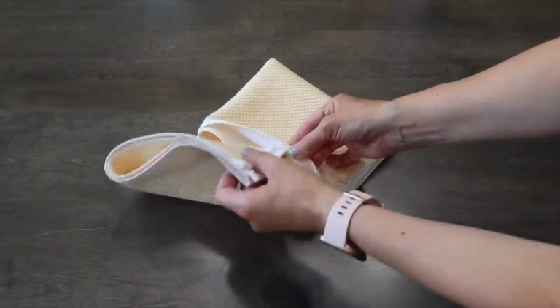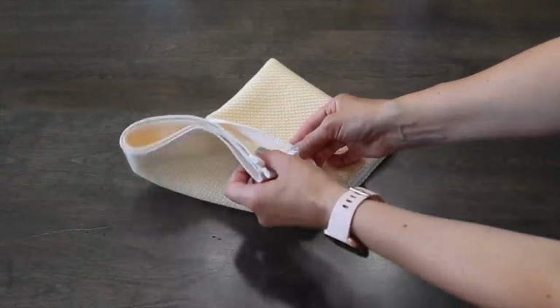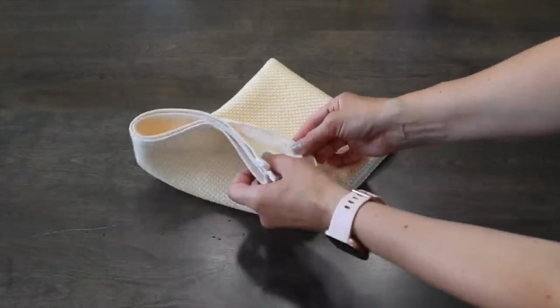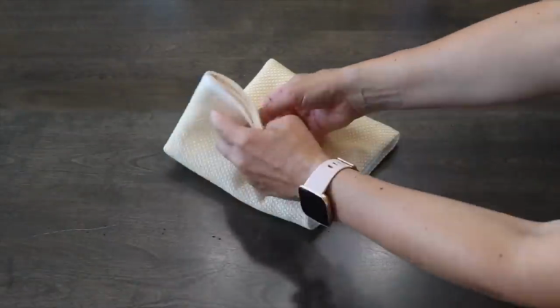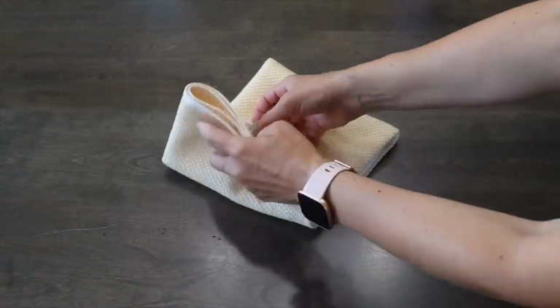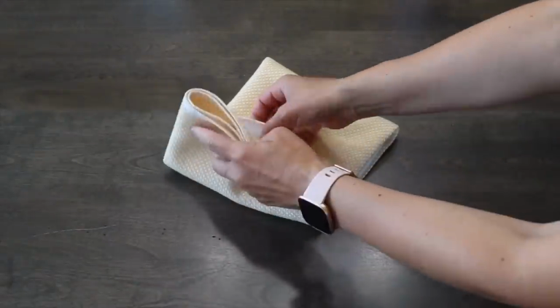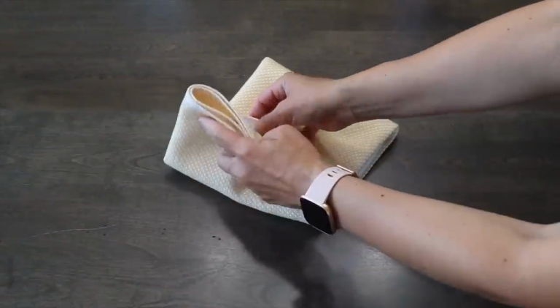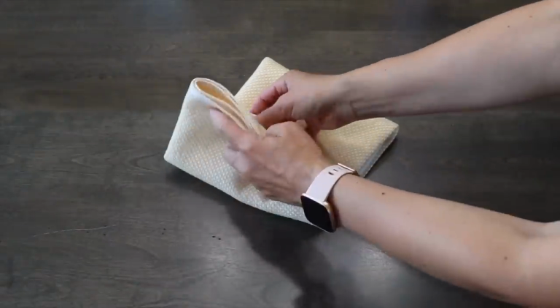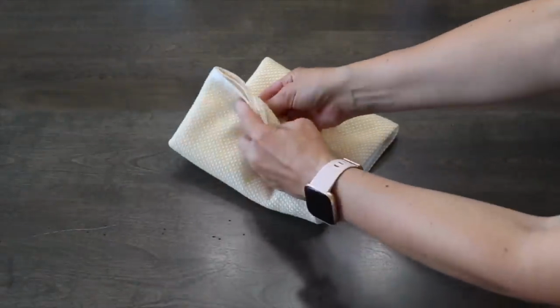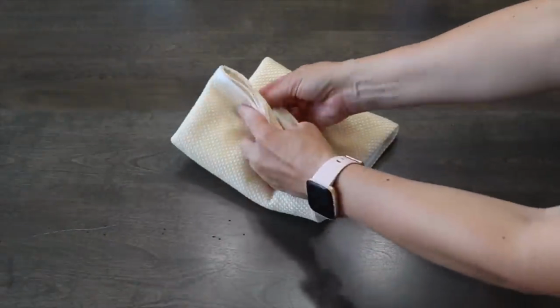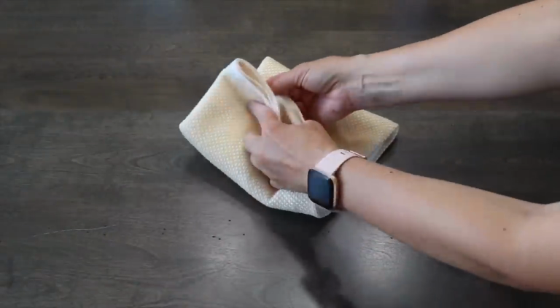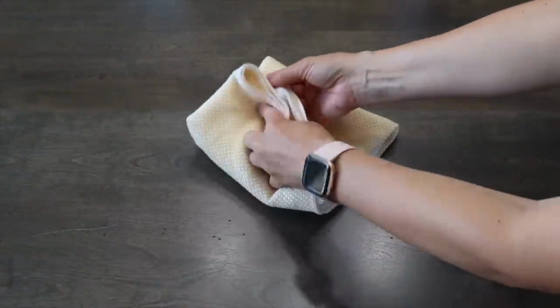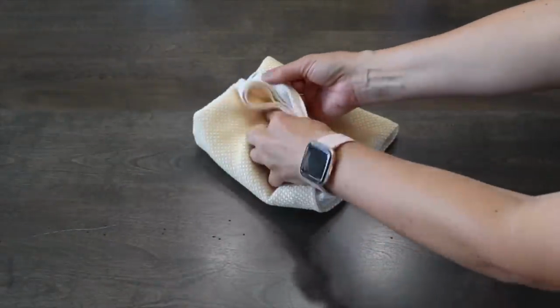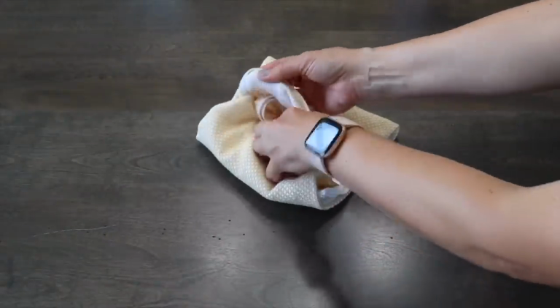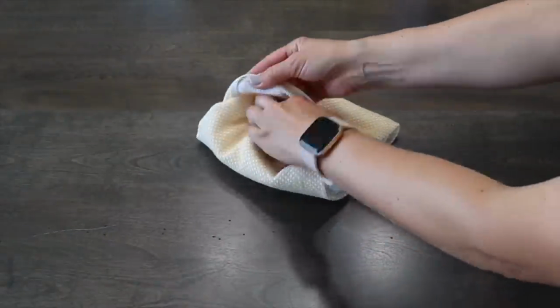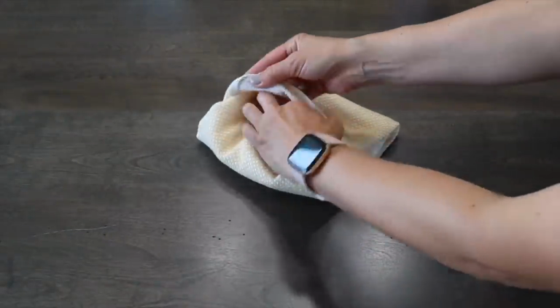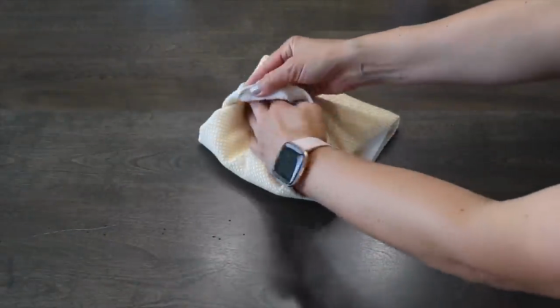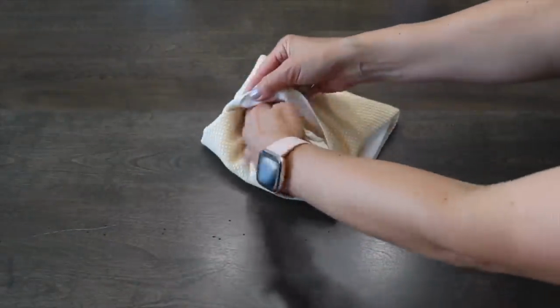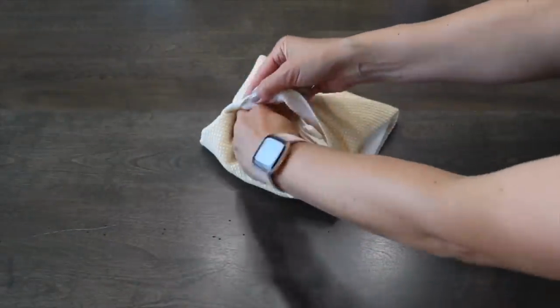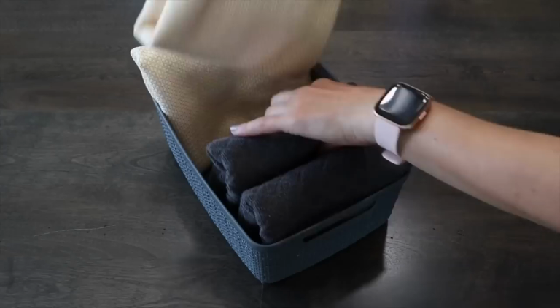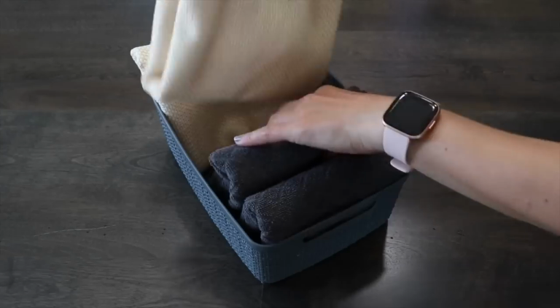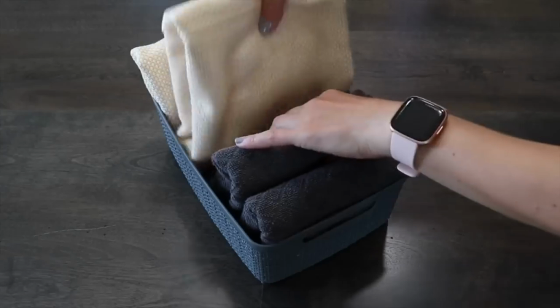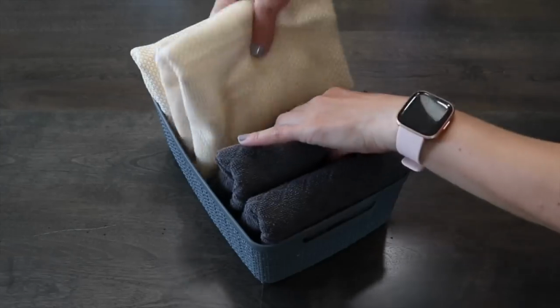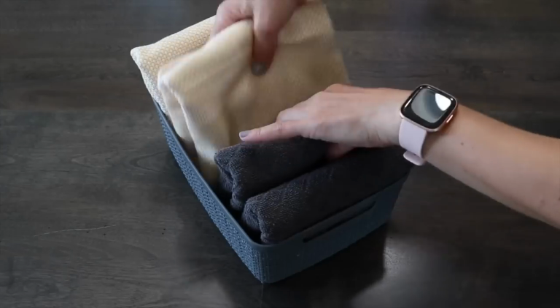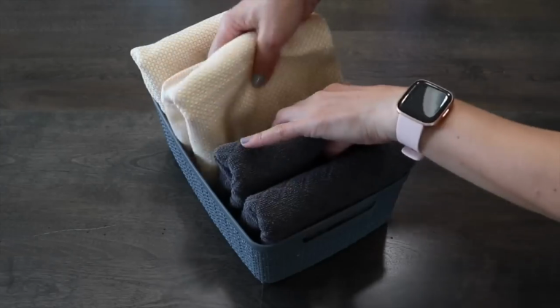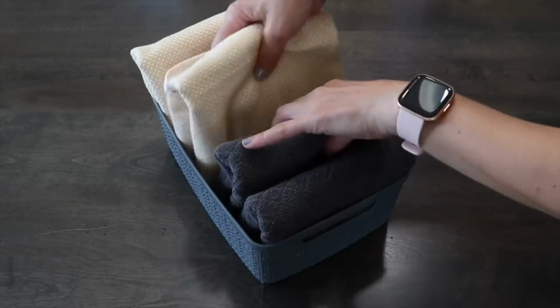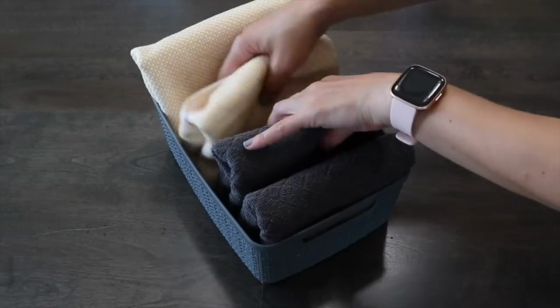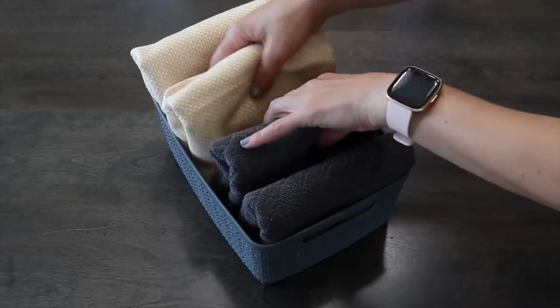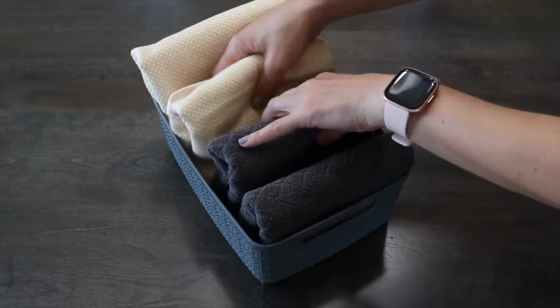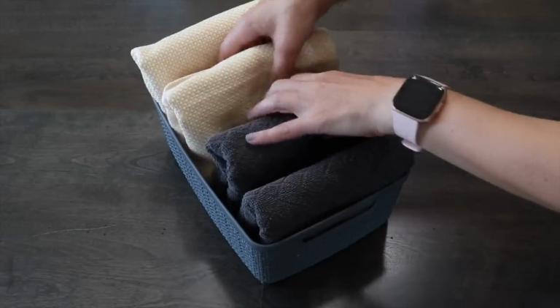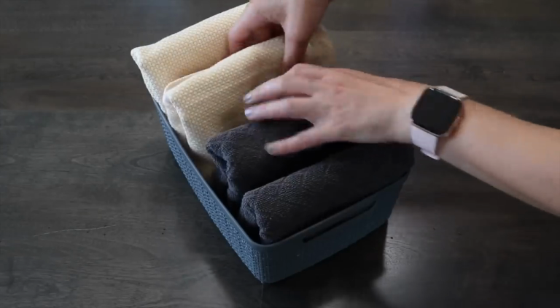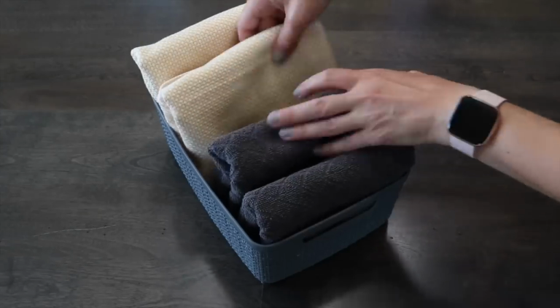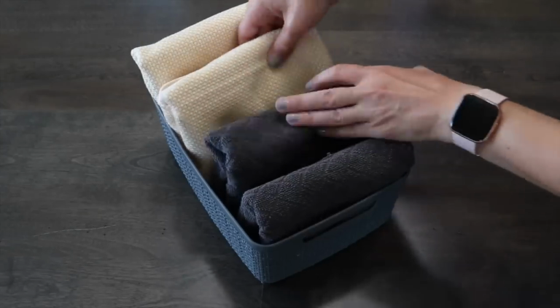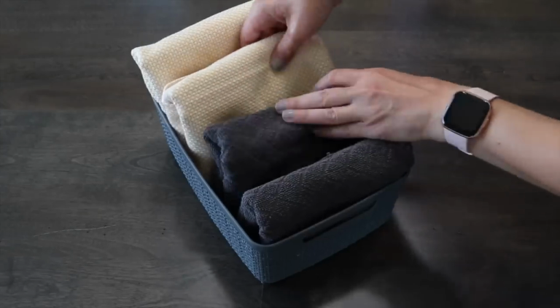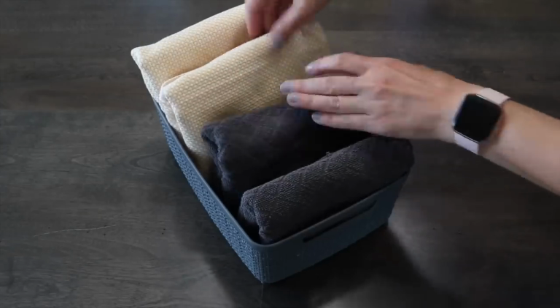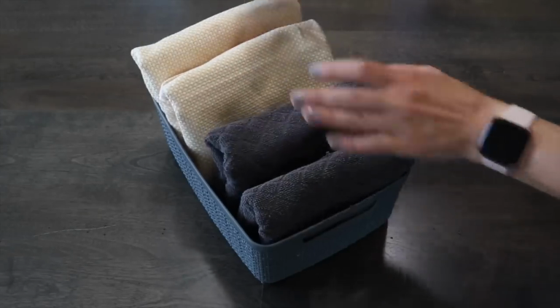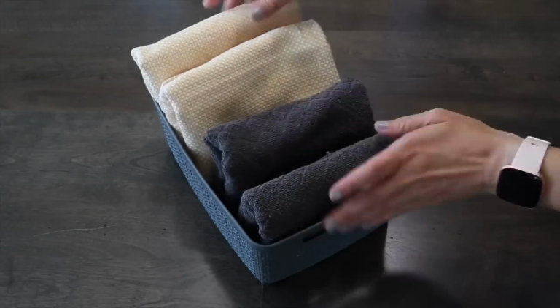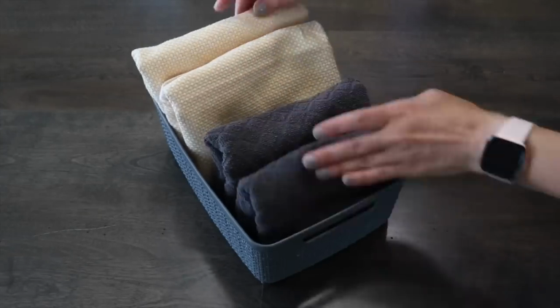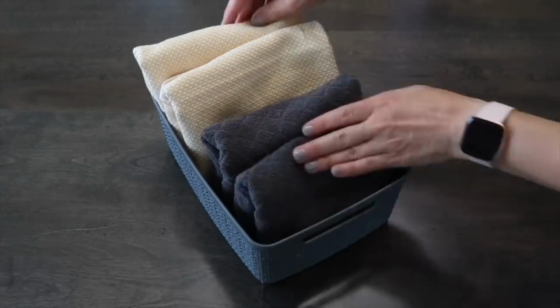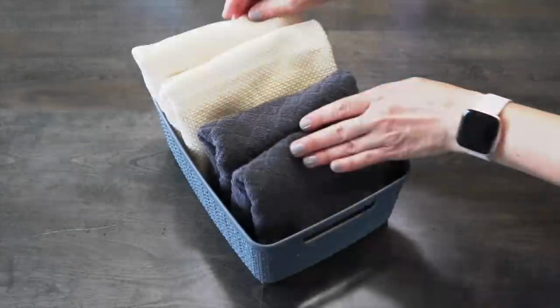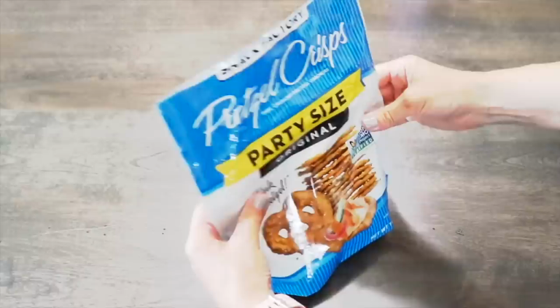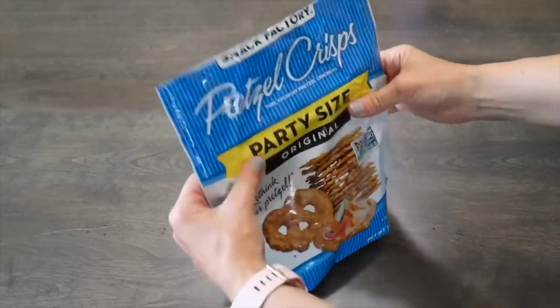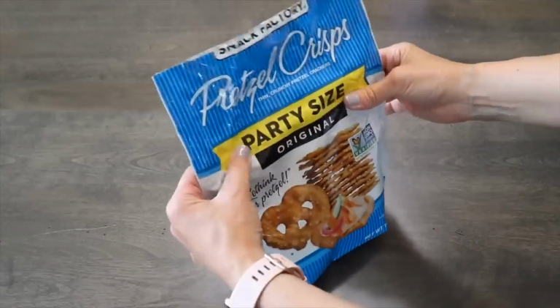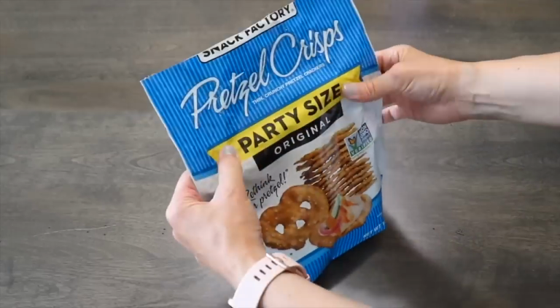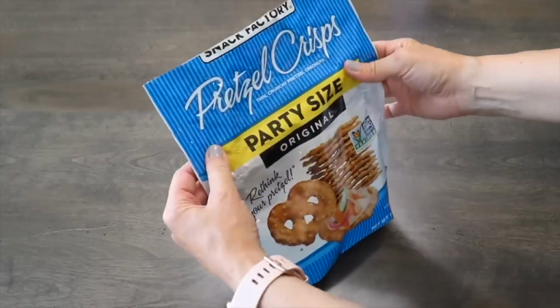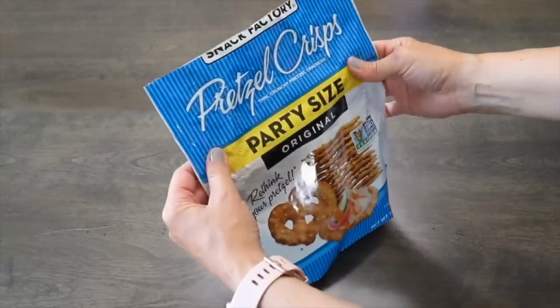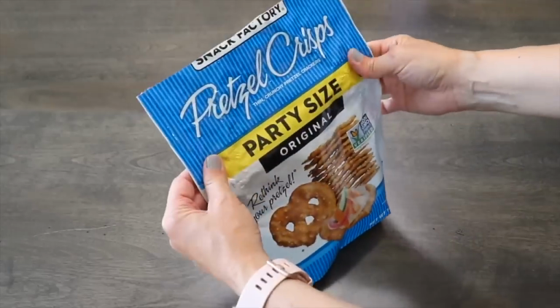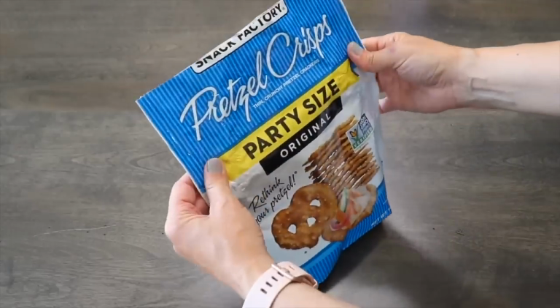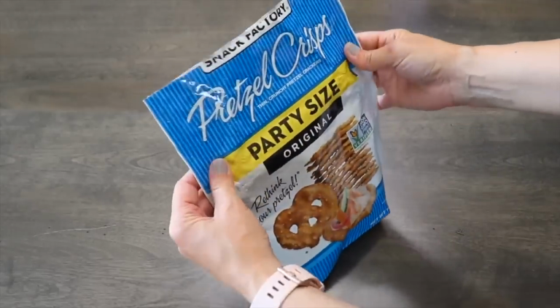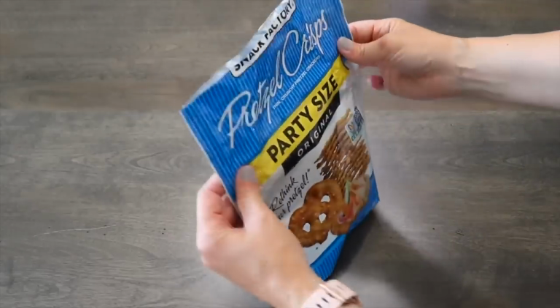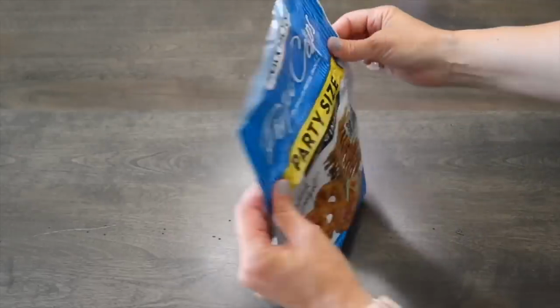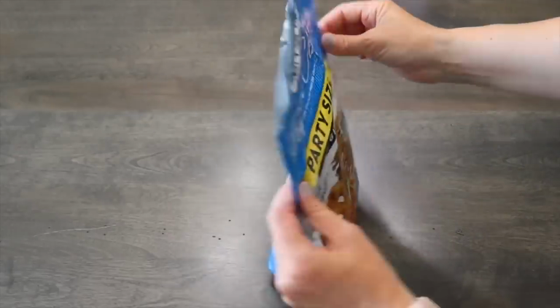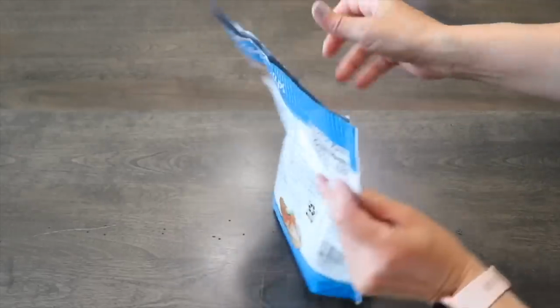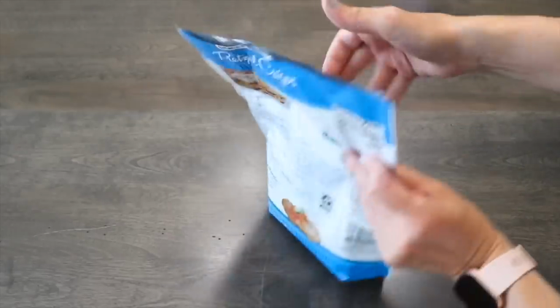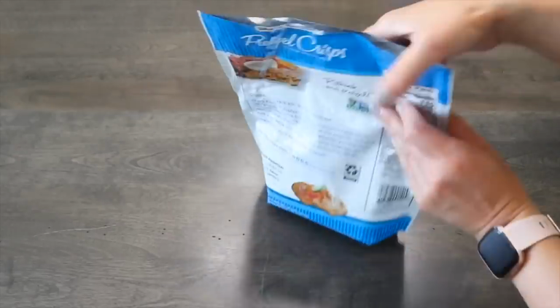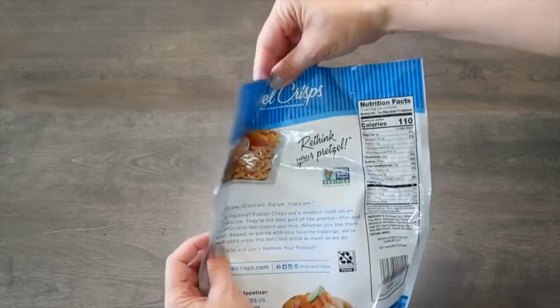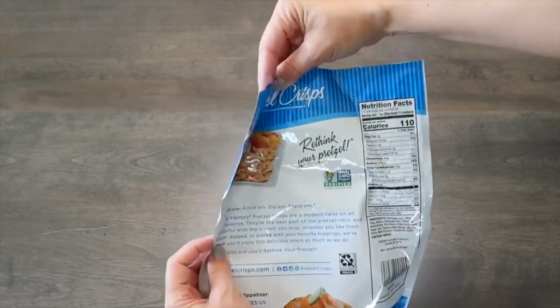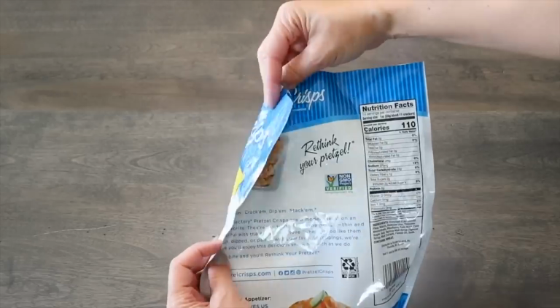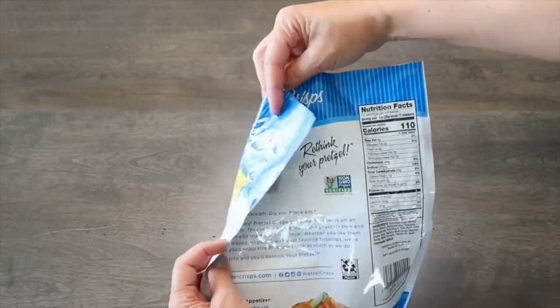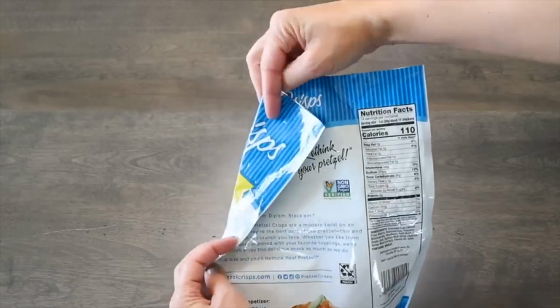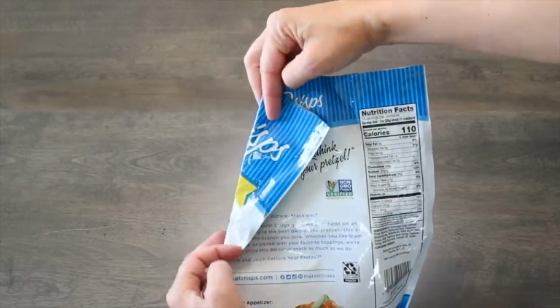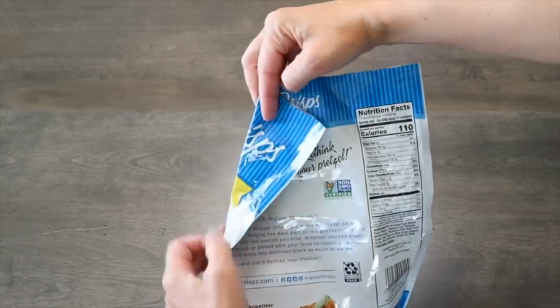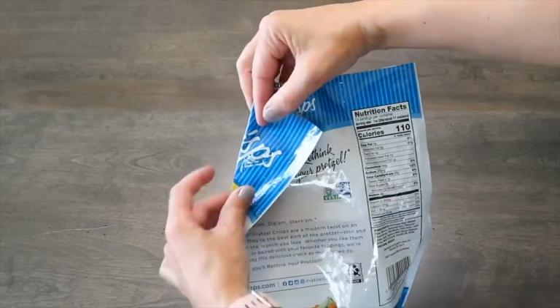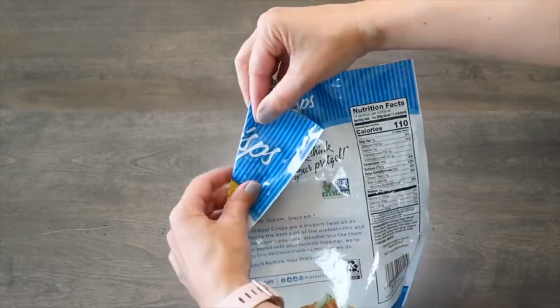Lay out your kitchen towel, fold it in half and in half again, then fold it into thirds right into the pocket you created — it's not going to become unfolded.